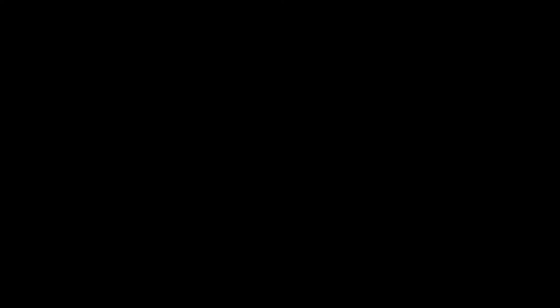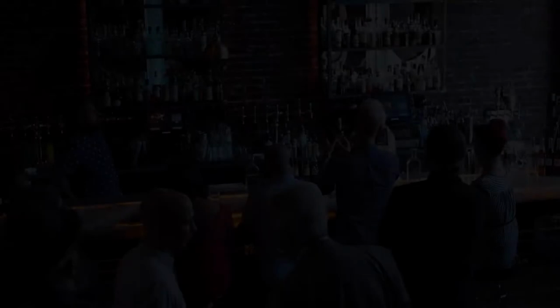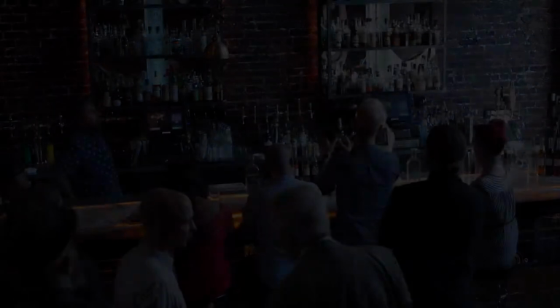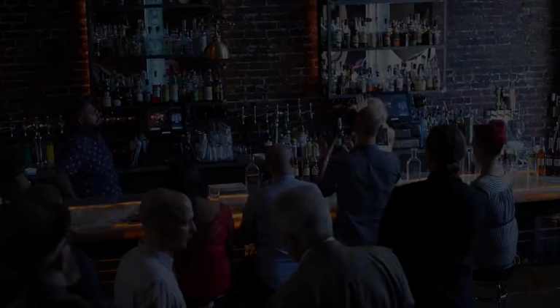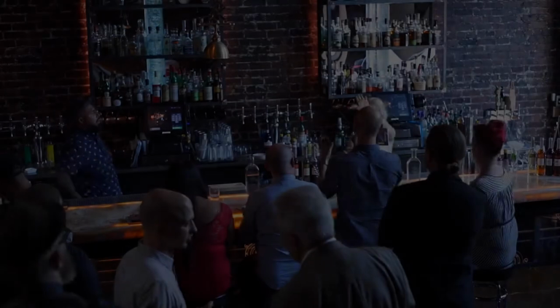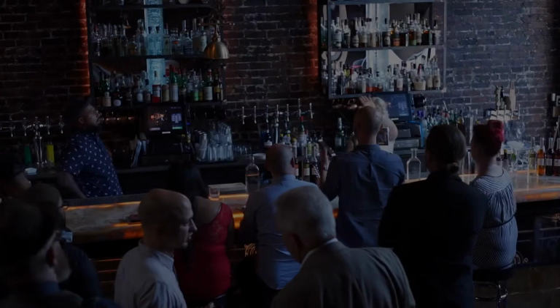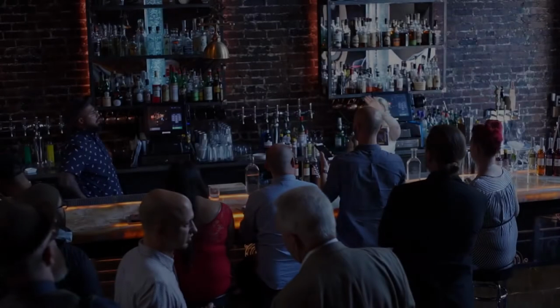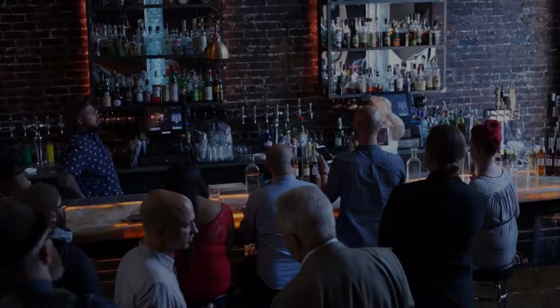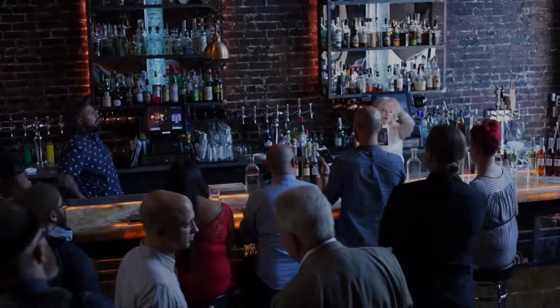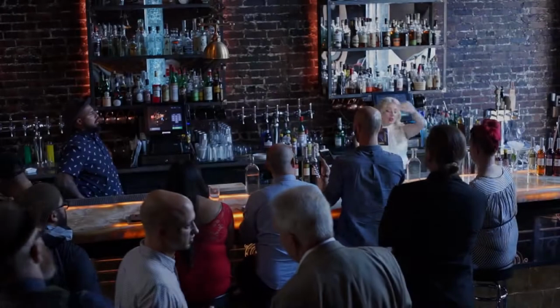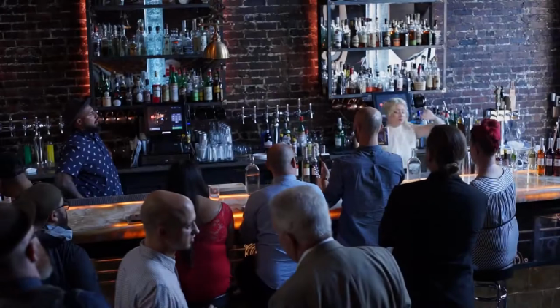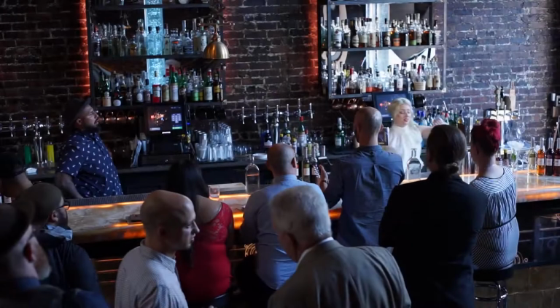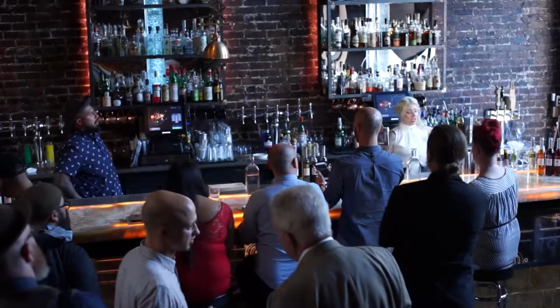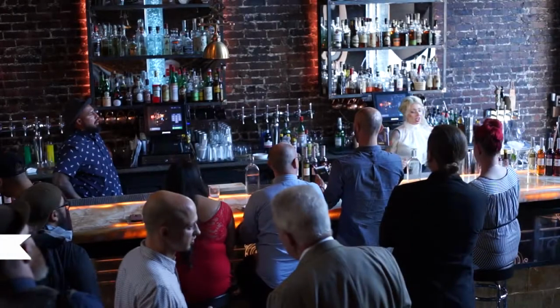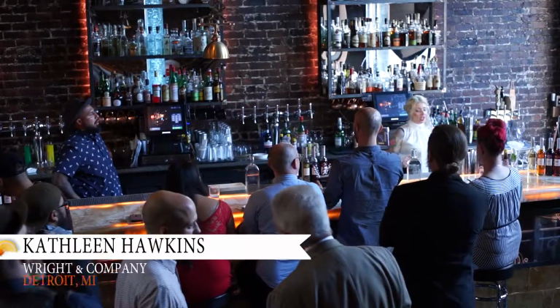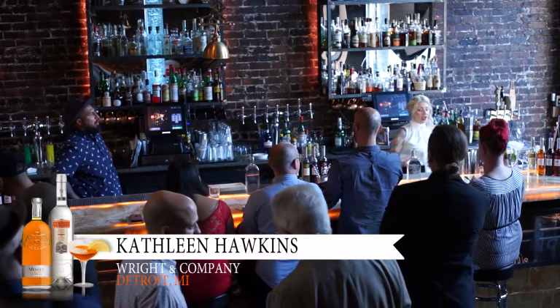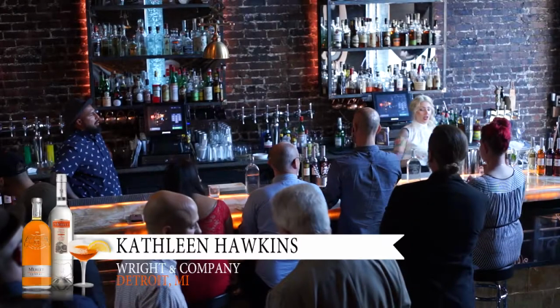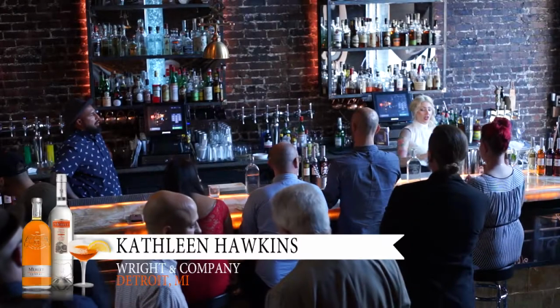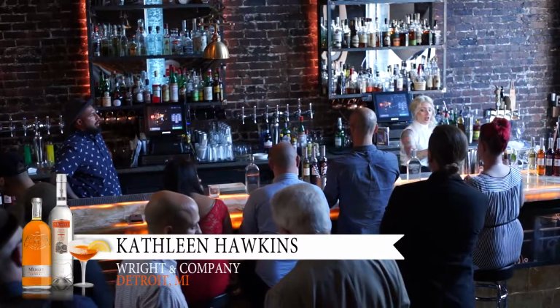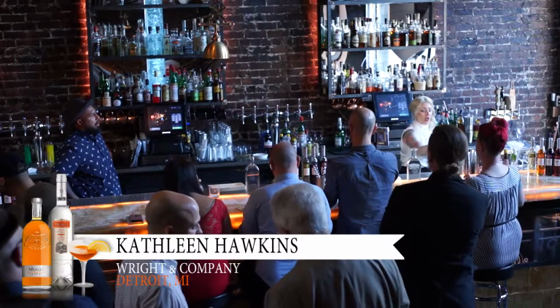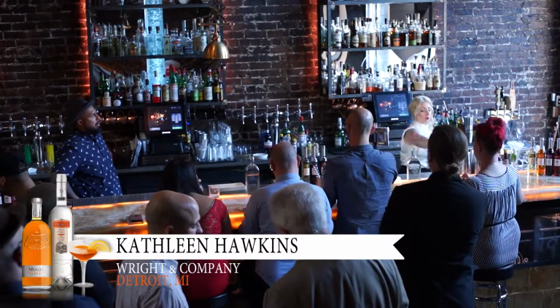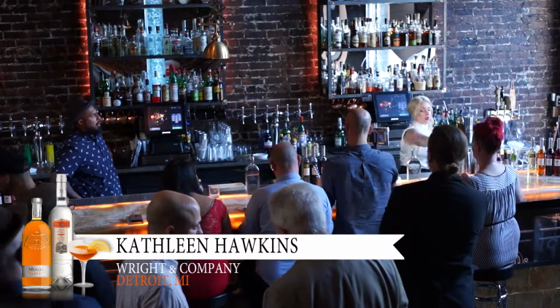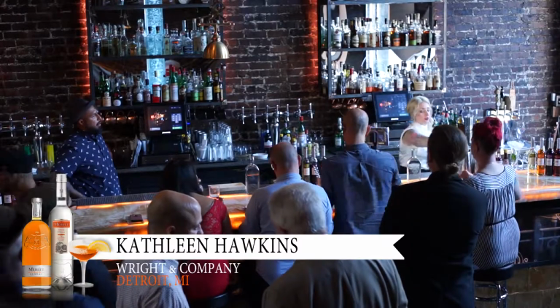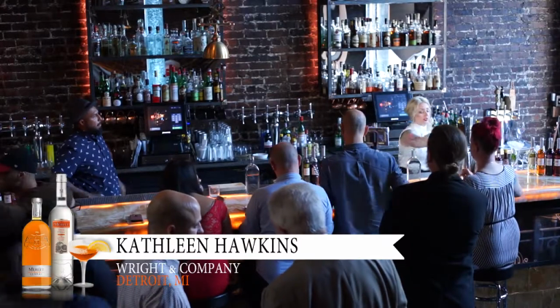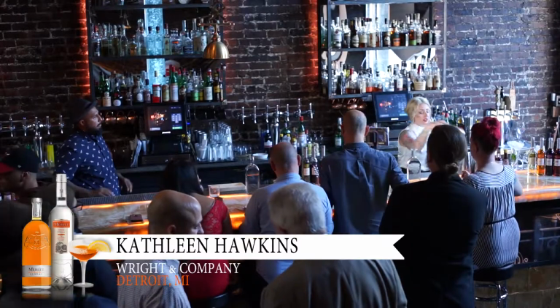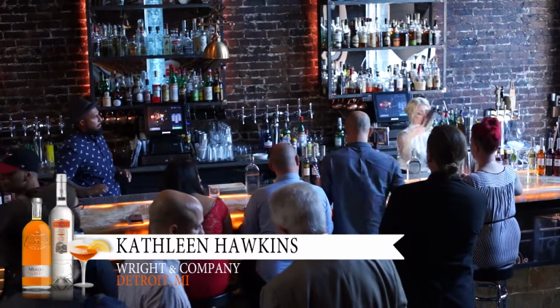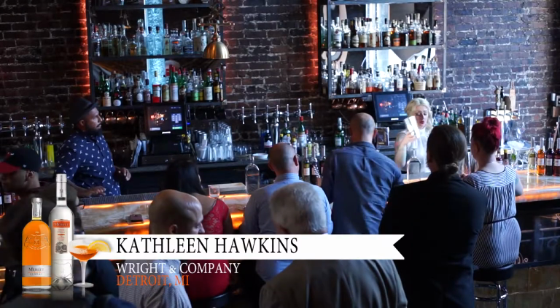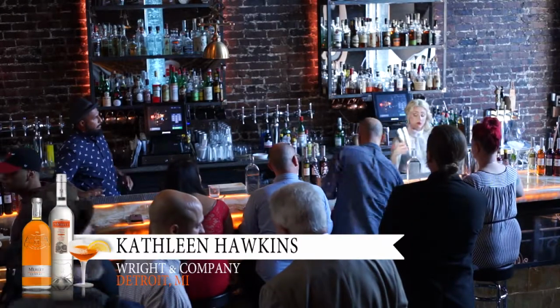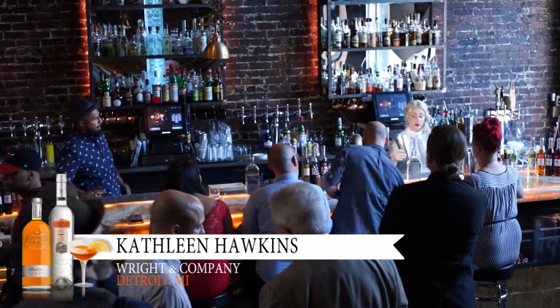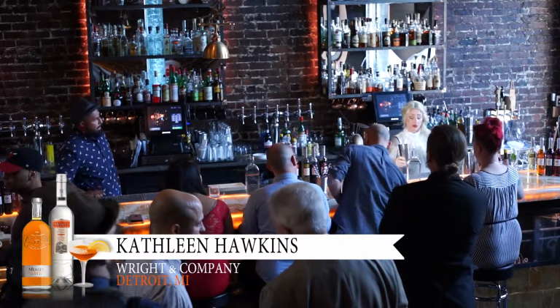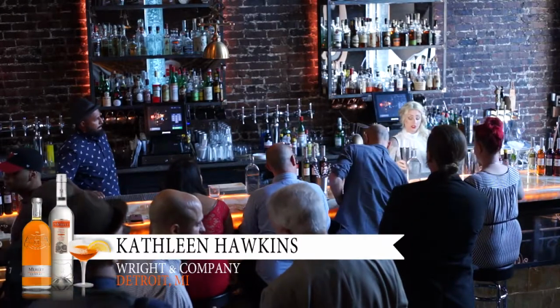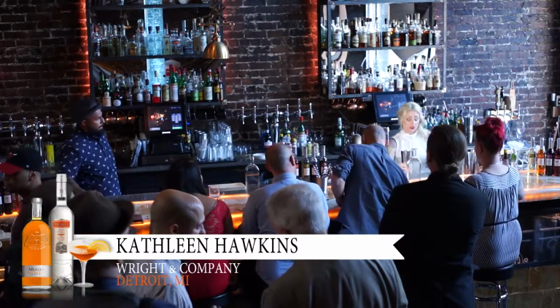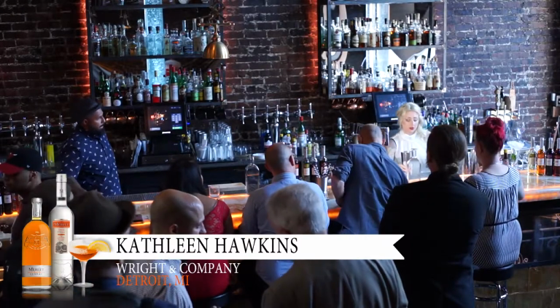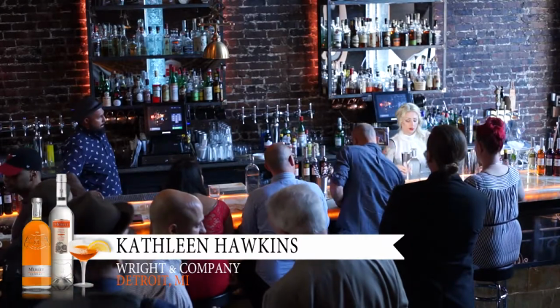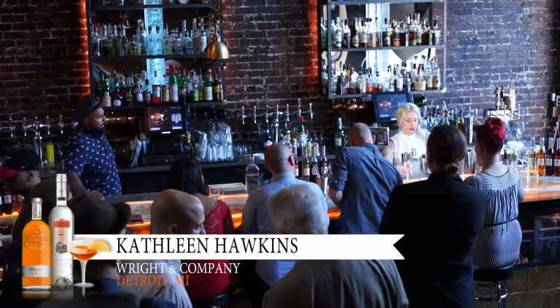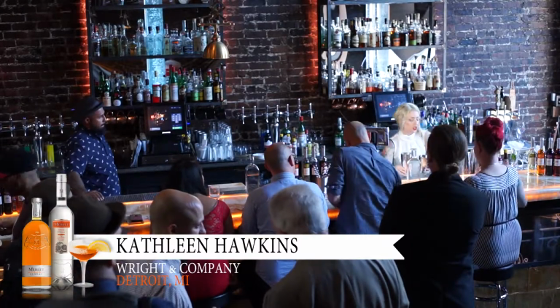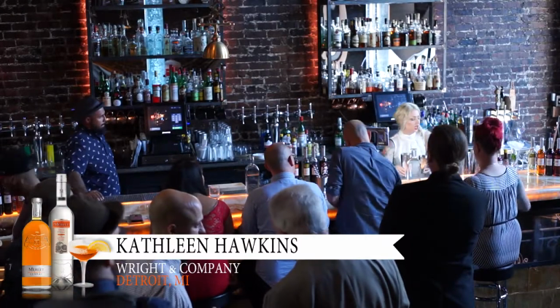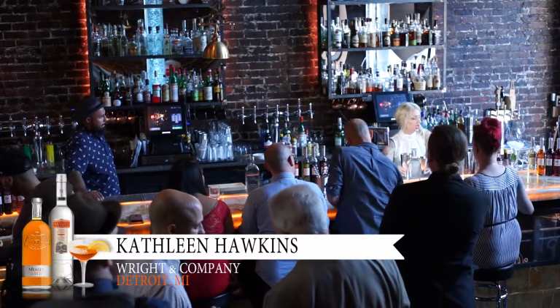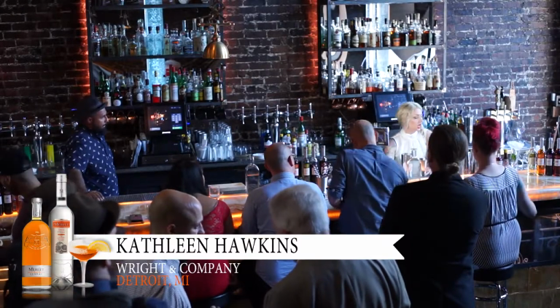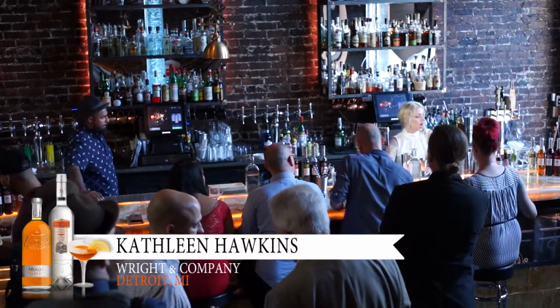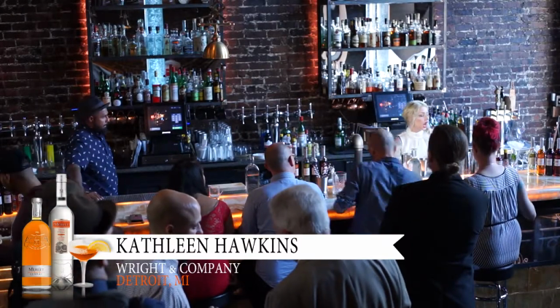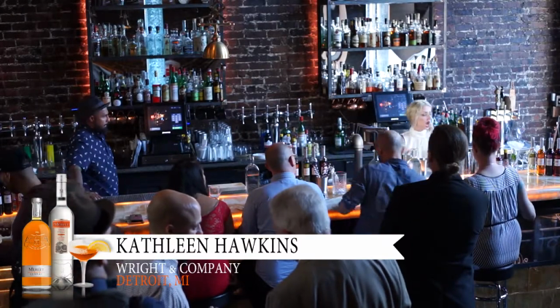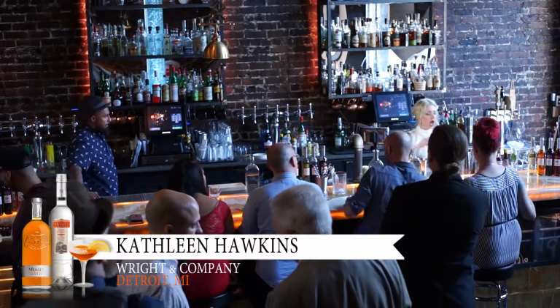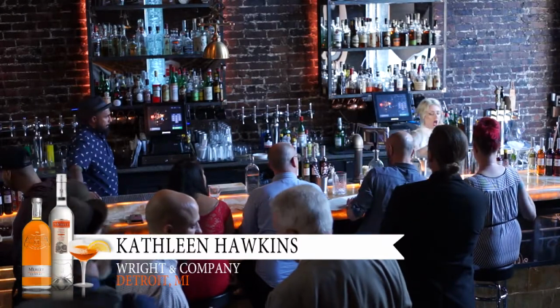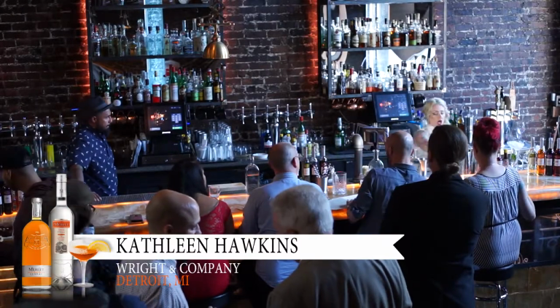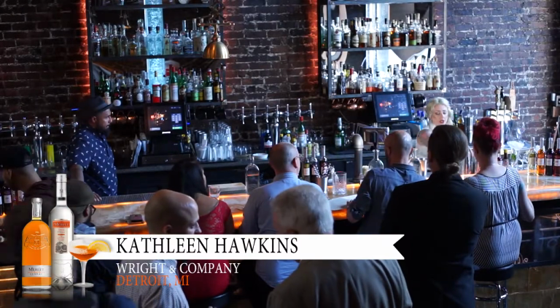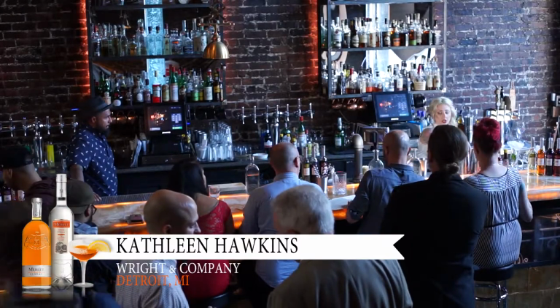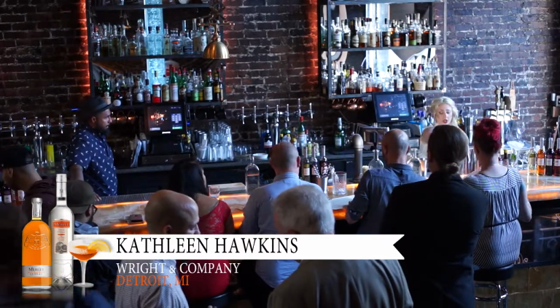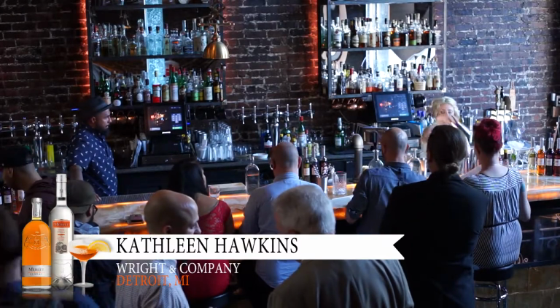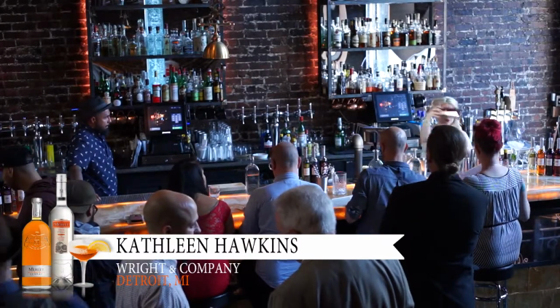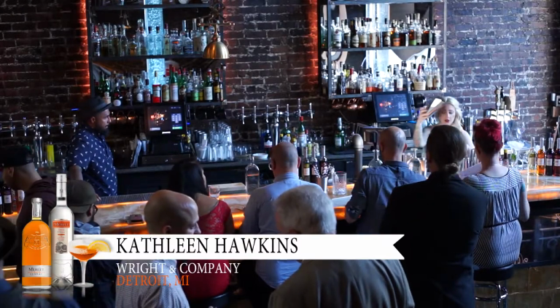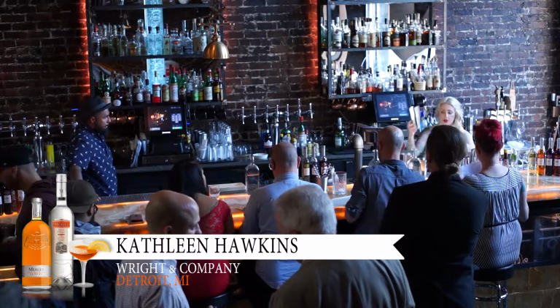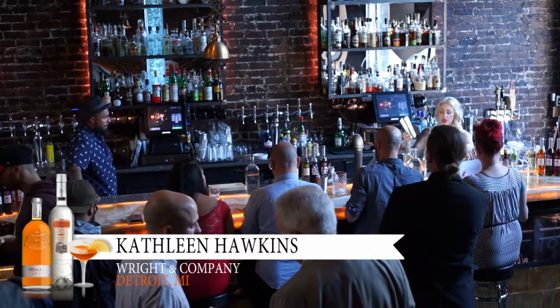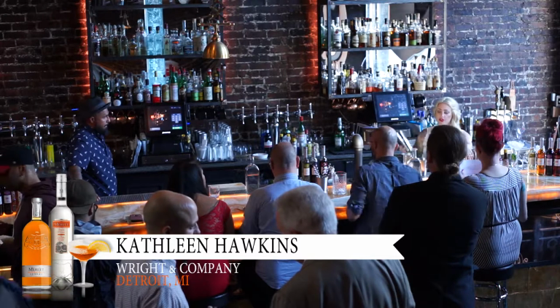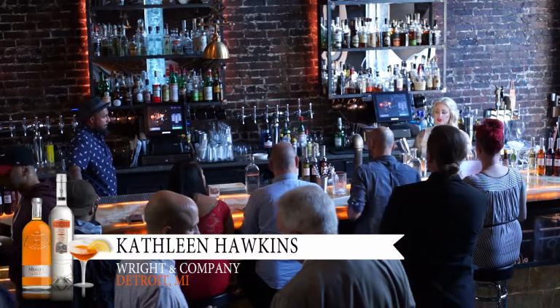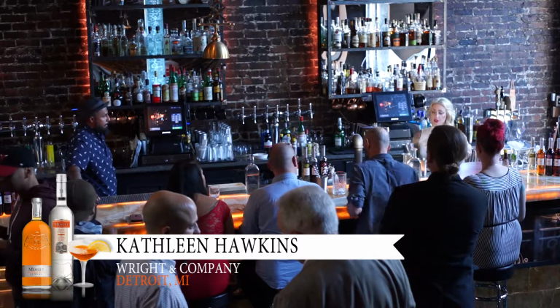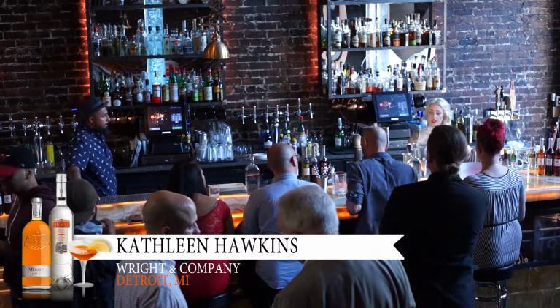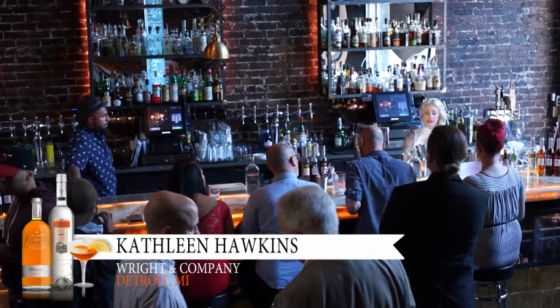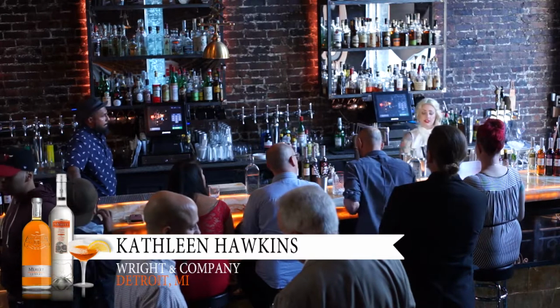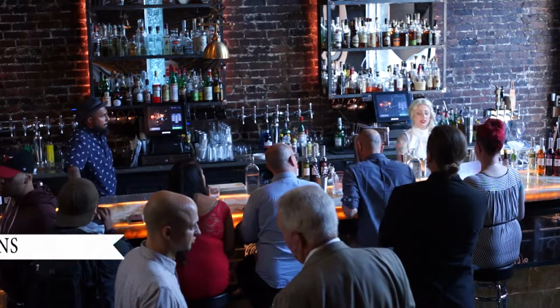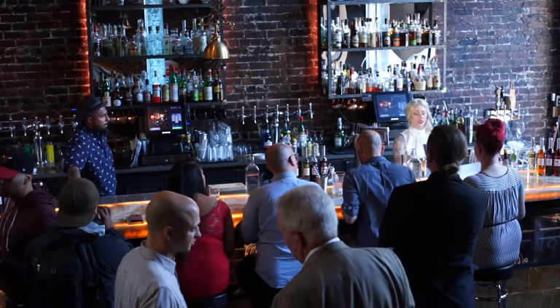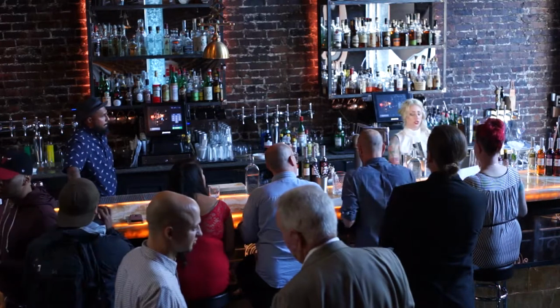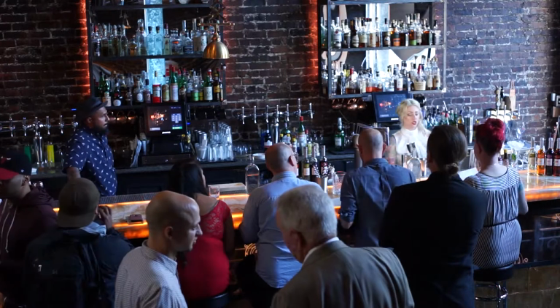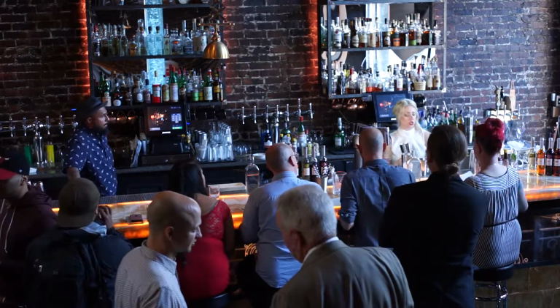Hi everyone, my name is Kat. I am coming to you from Detroit, Michigan. A couple of quick things here.